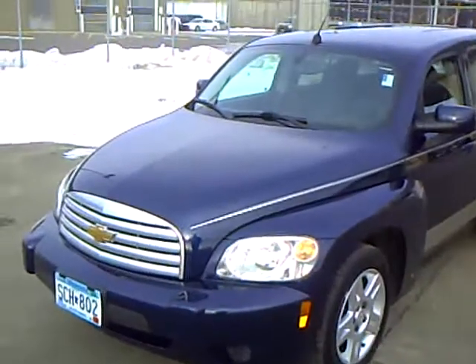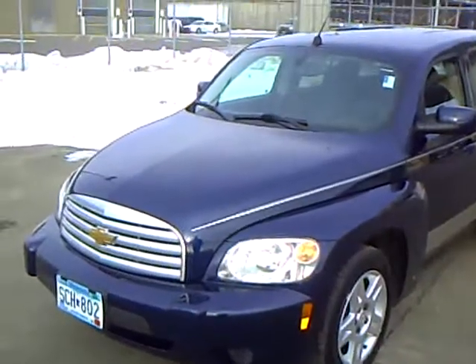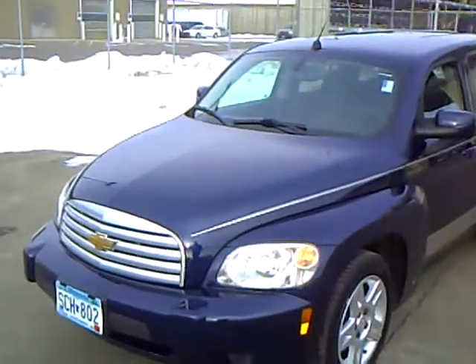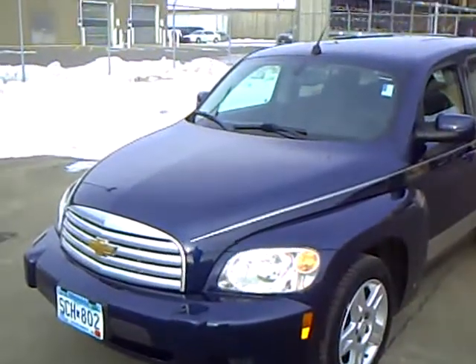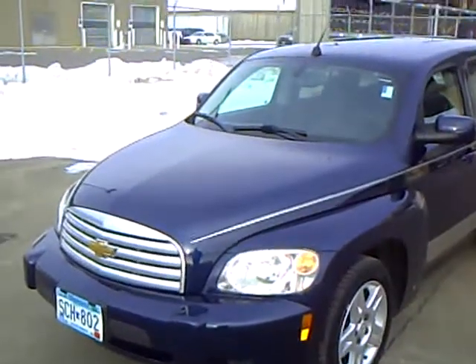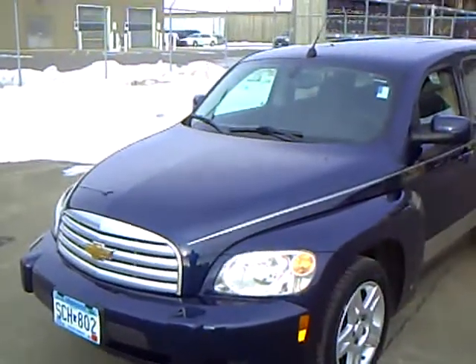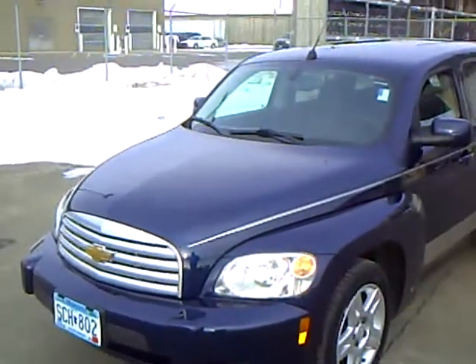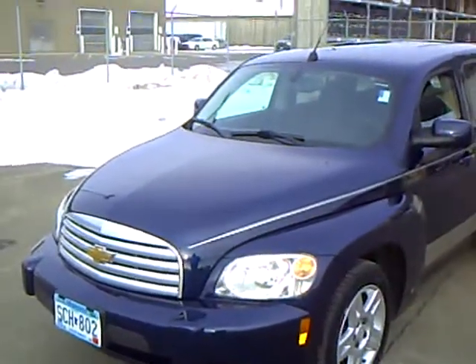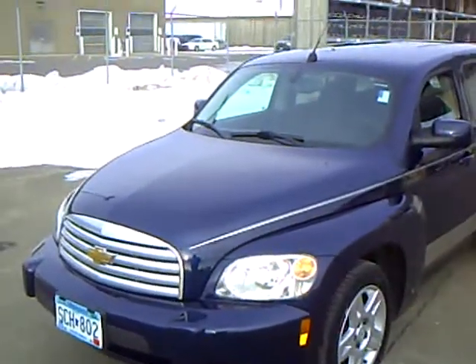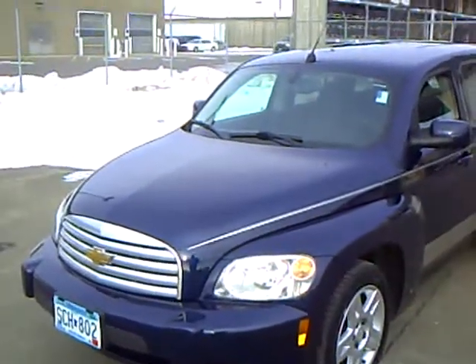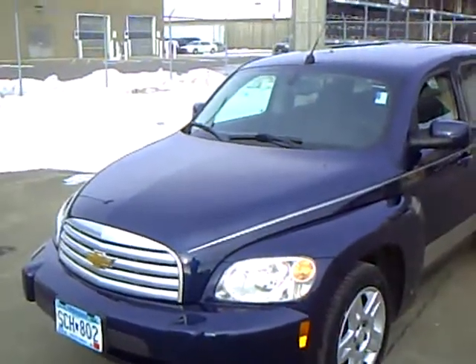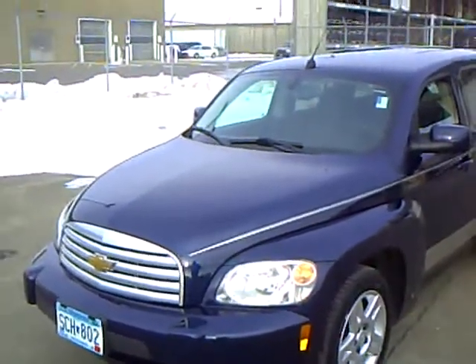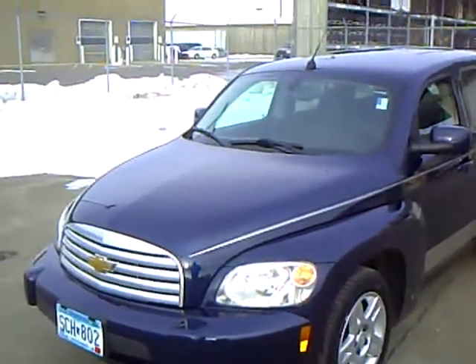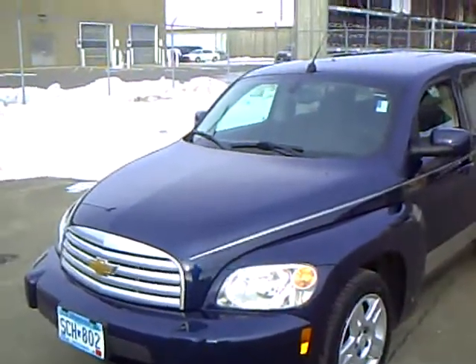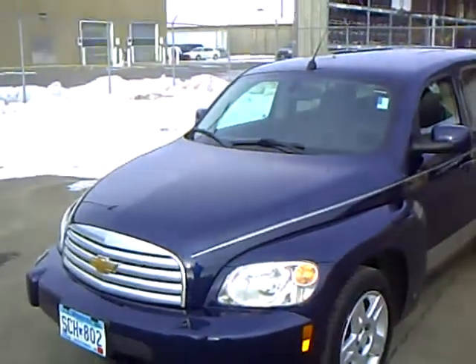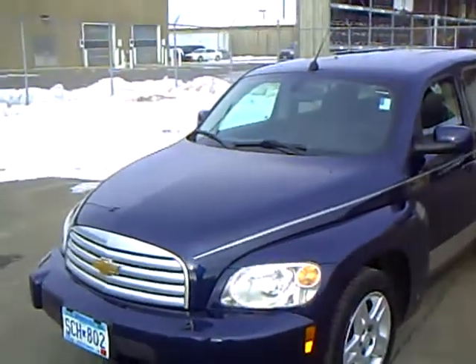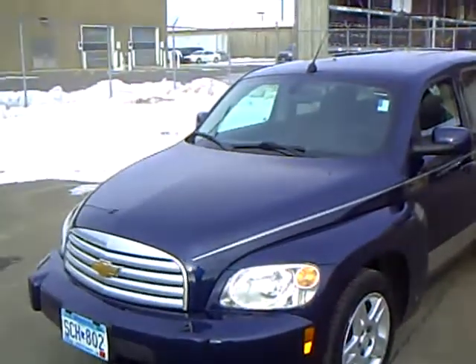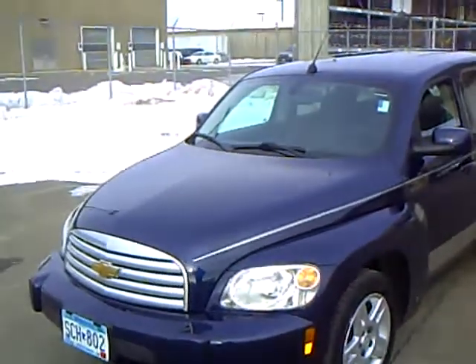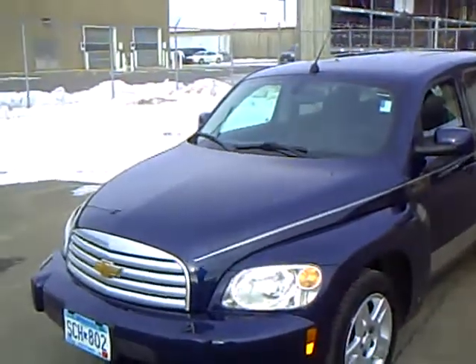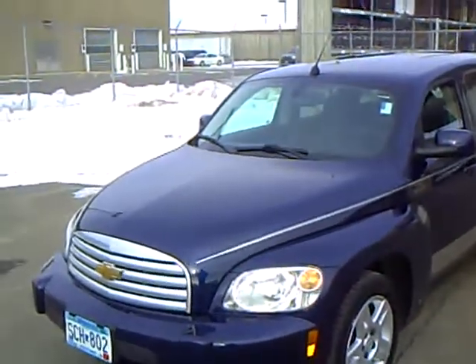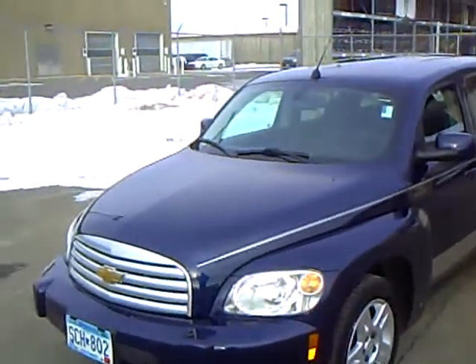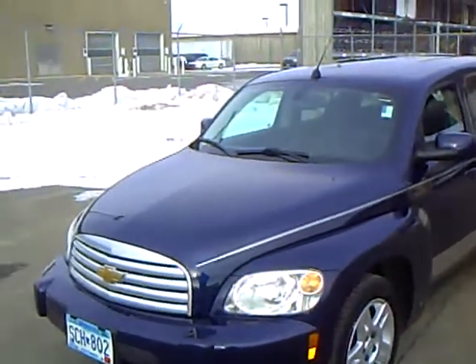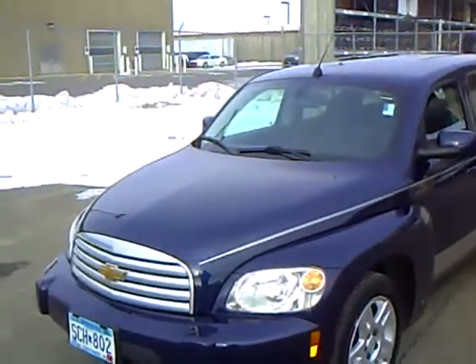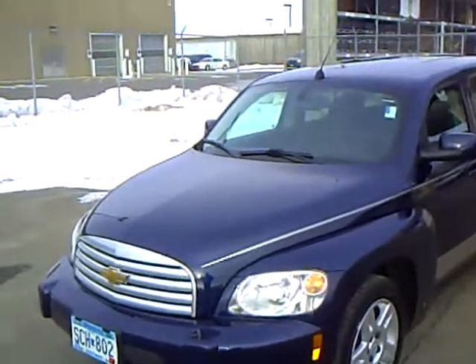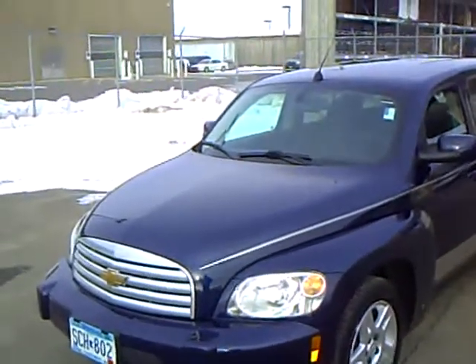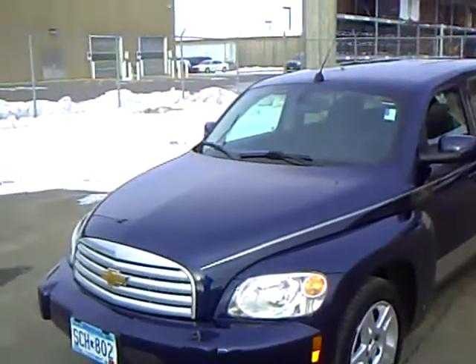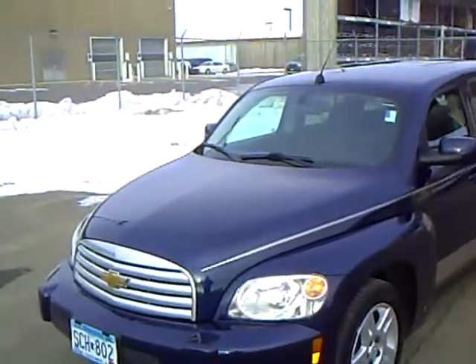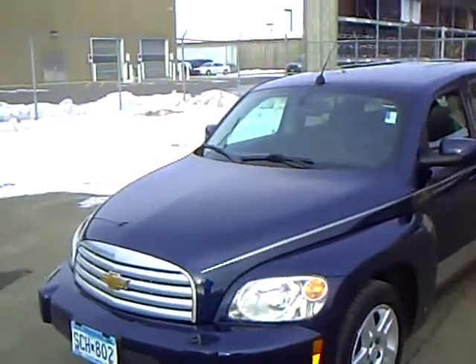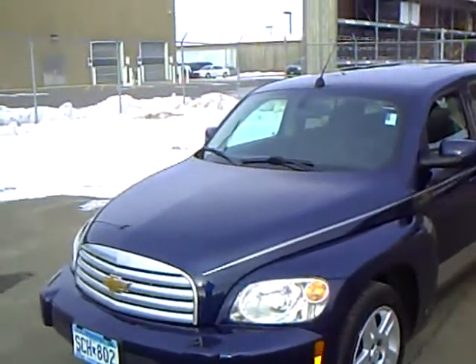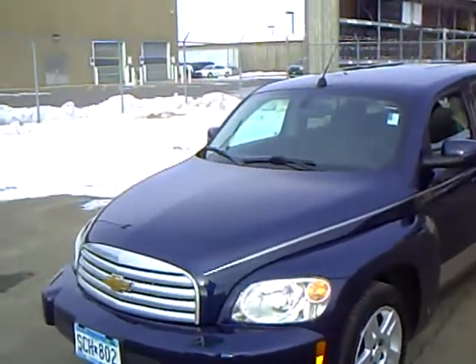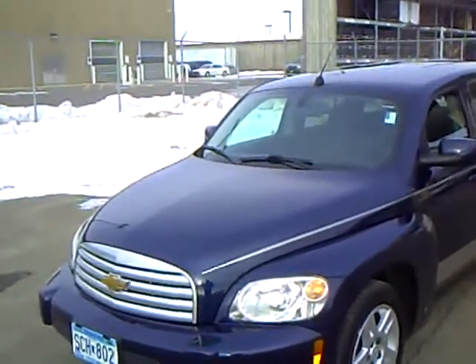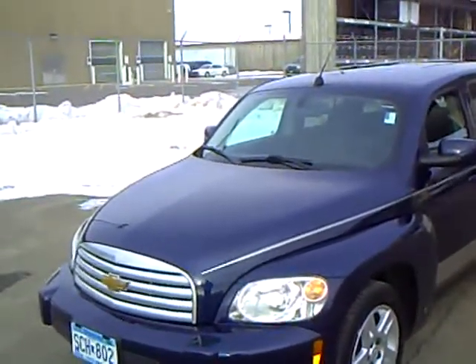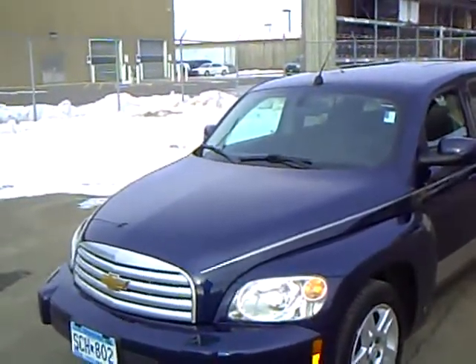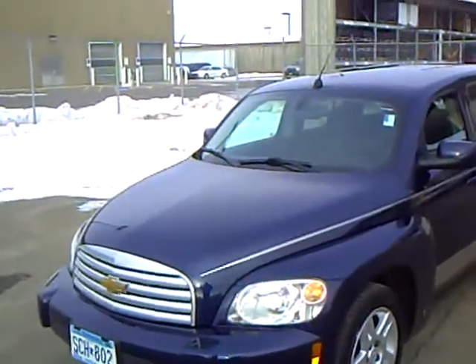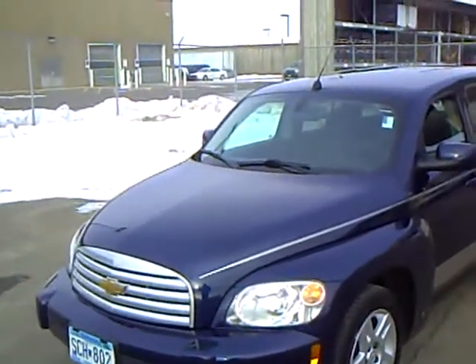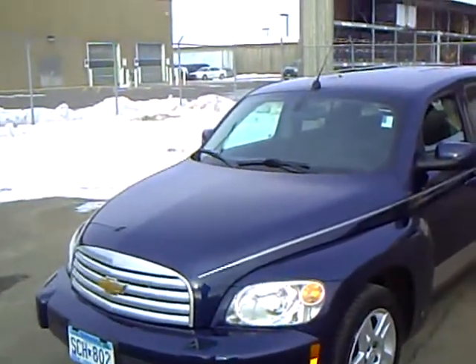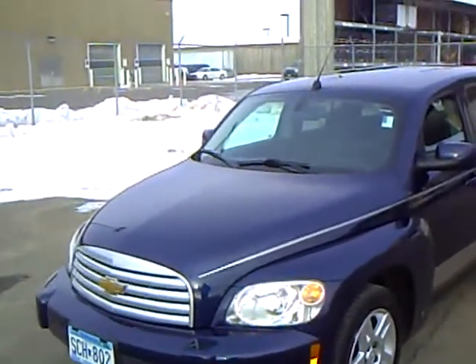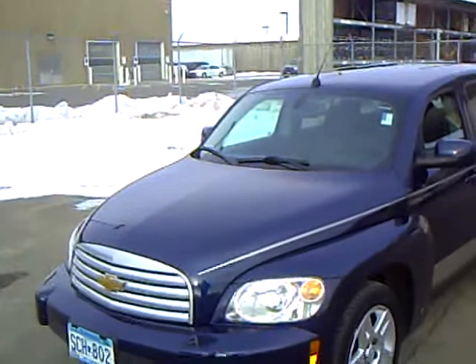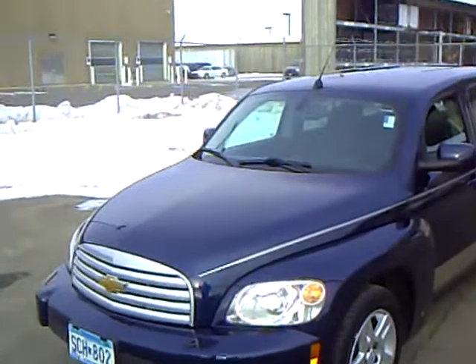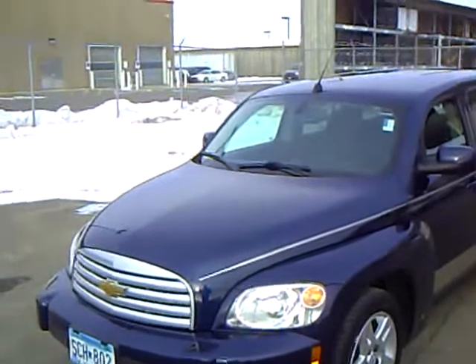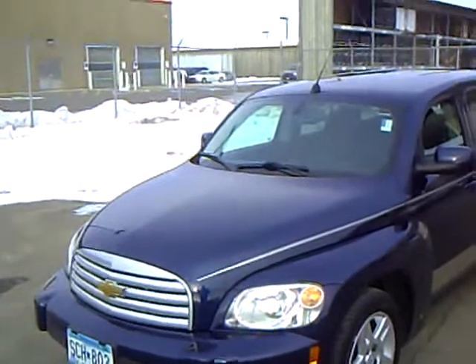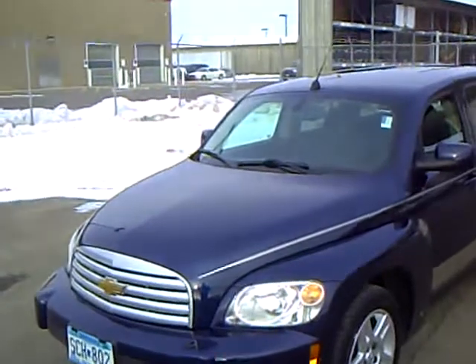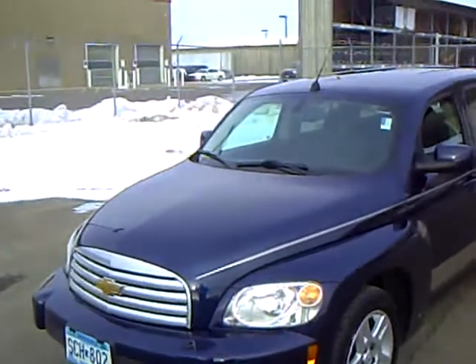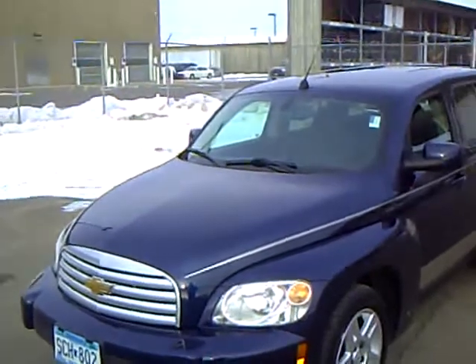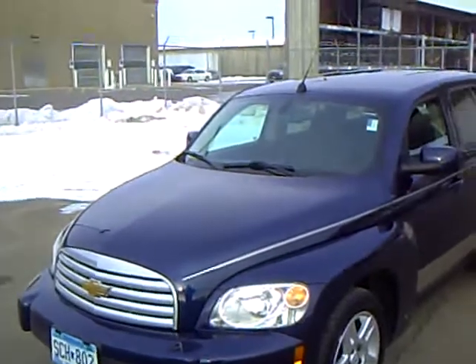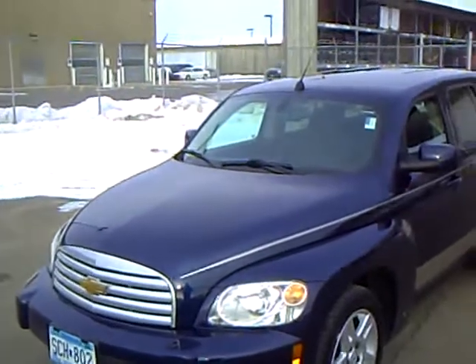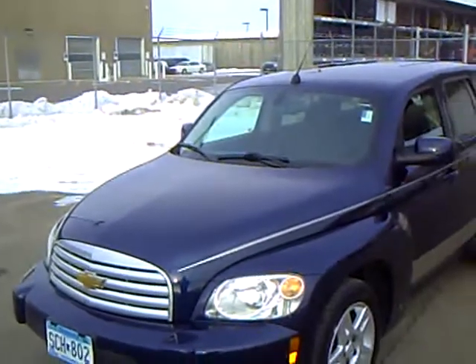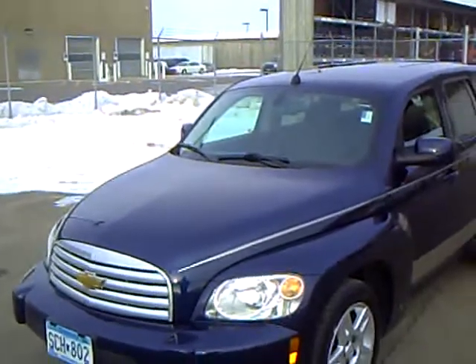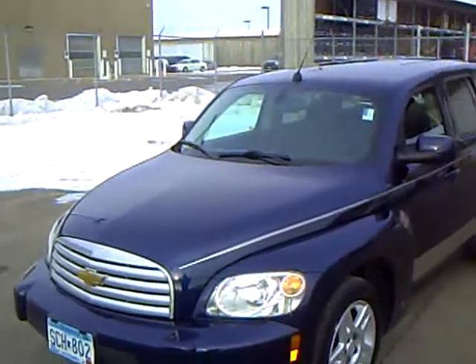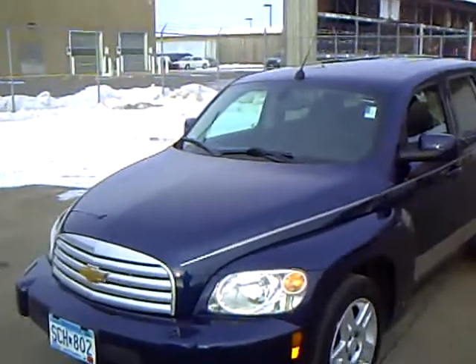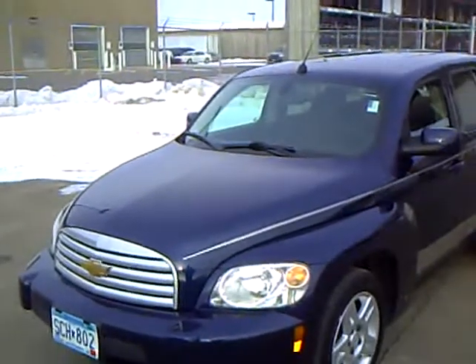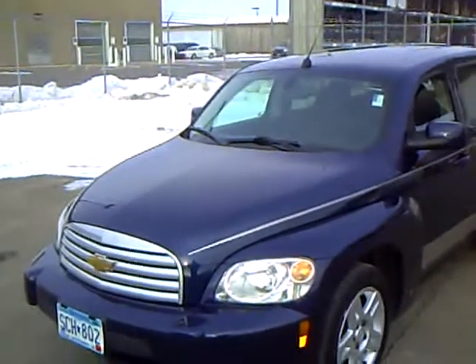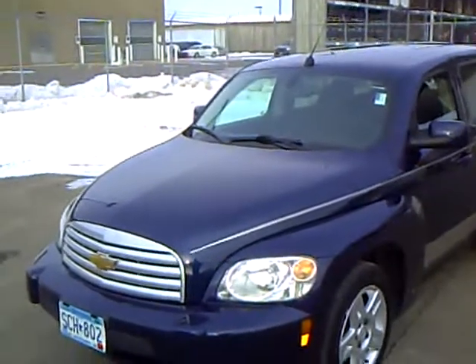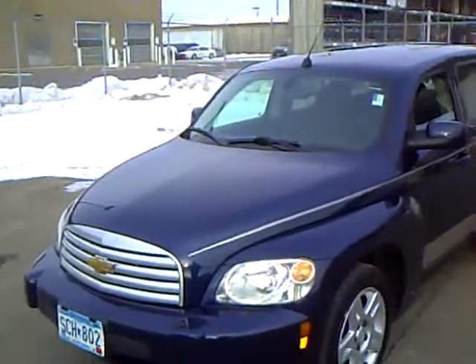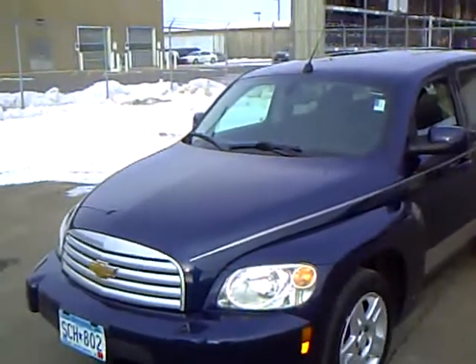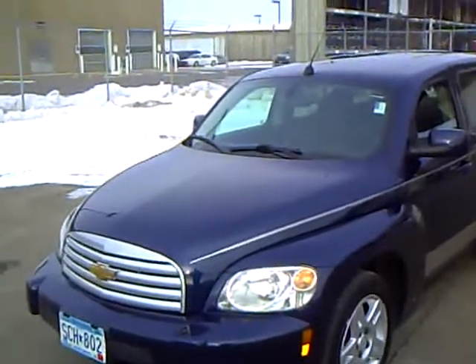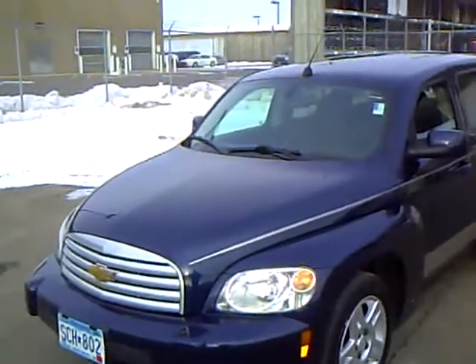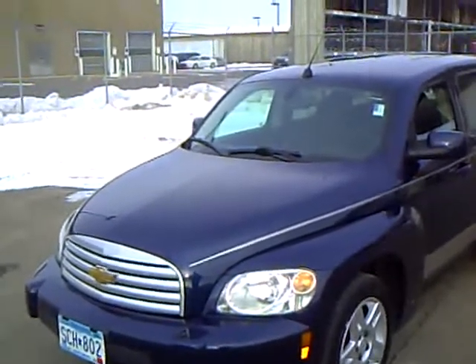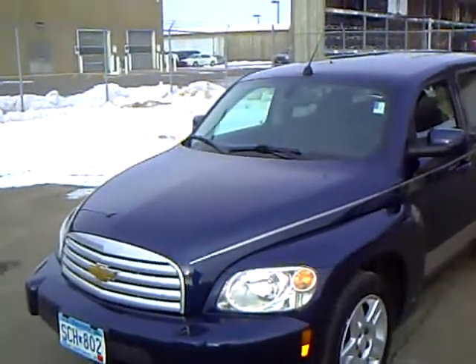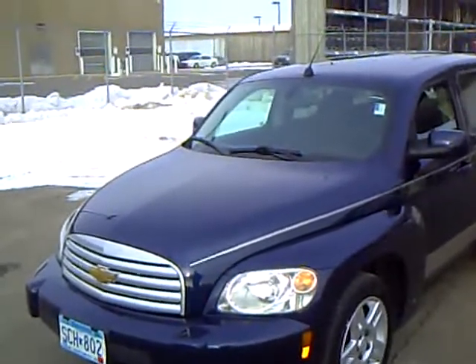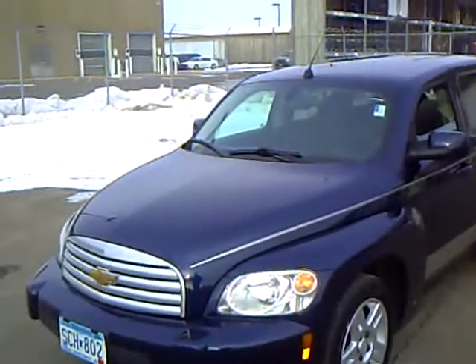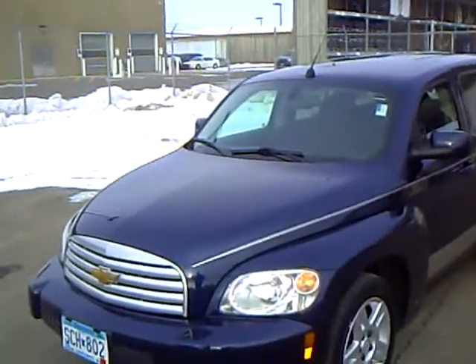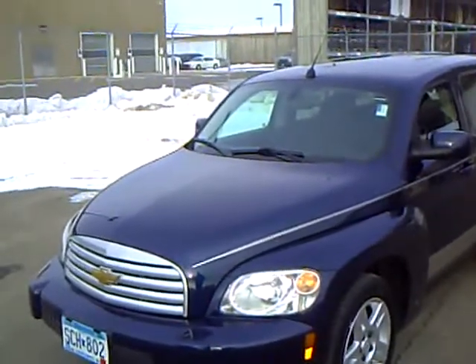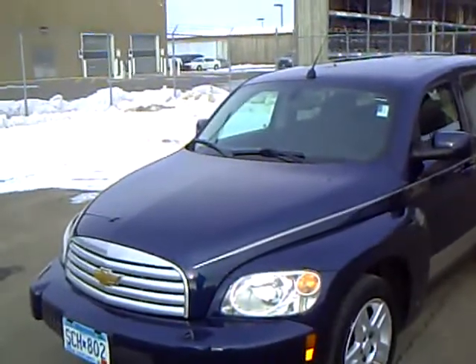Every used vehicle purchase includes a one-year membership in the Mills Elite Advantage program. This could save you over $1,000 at over 200,000 merchants.